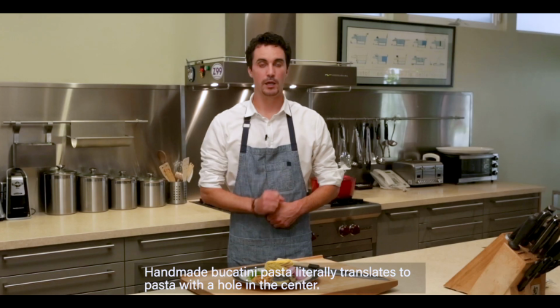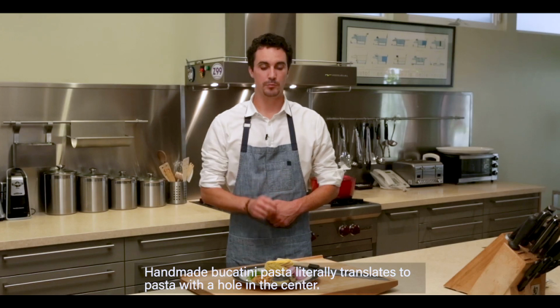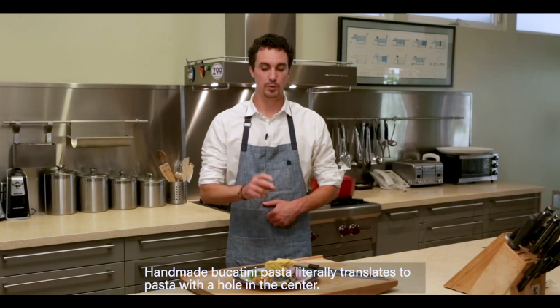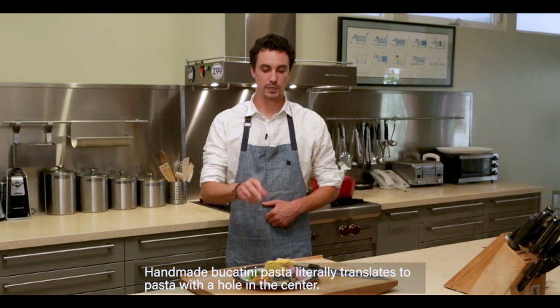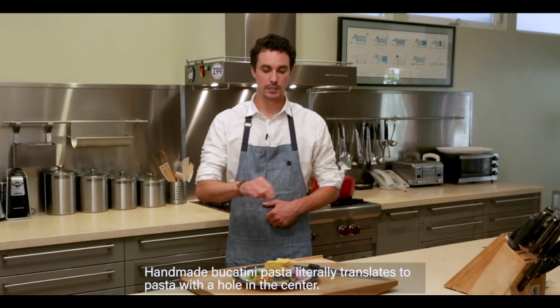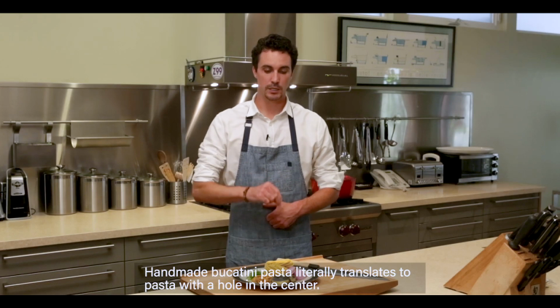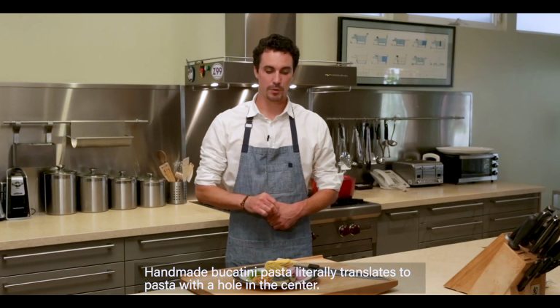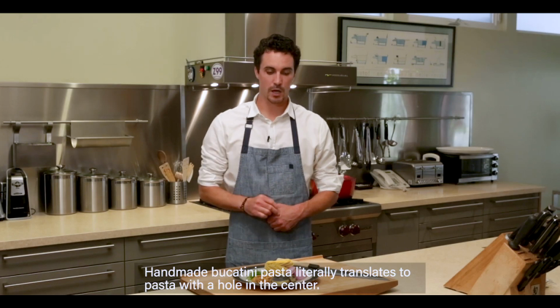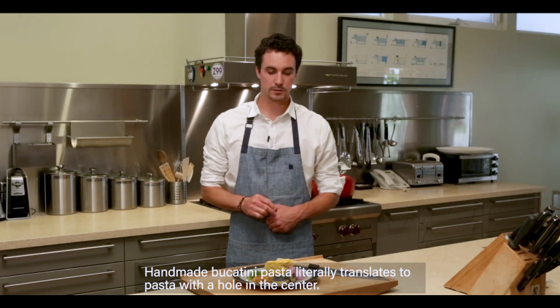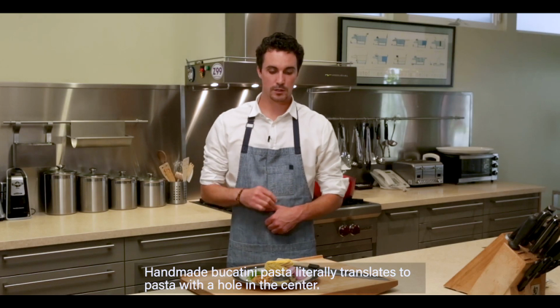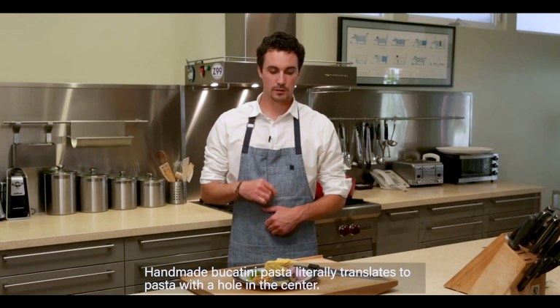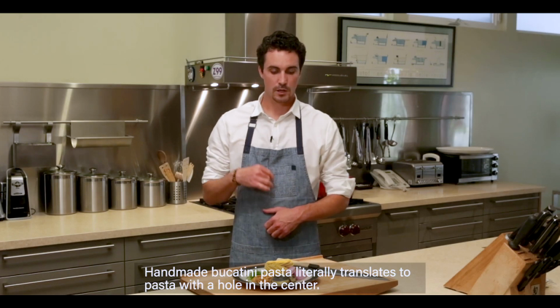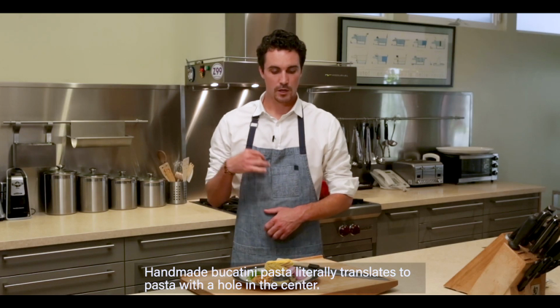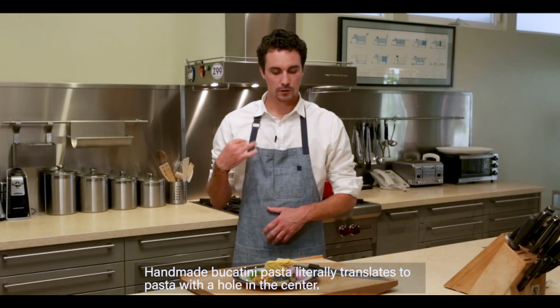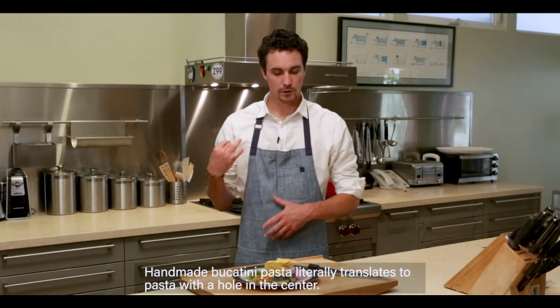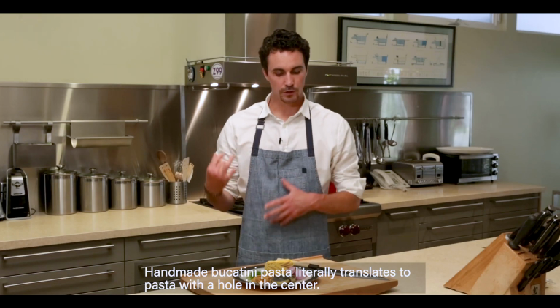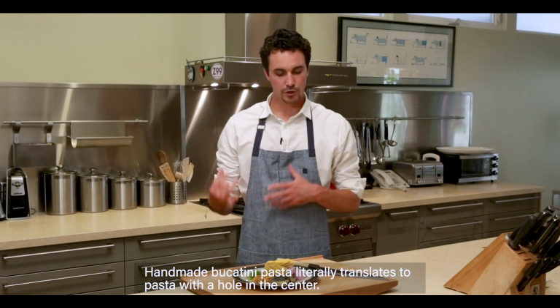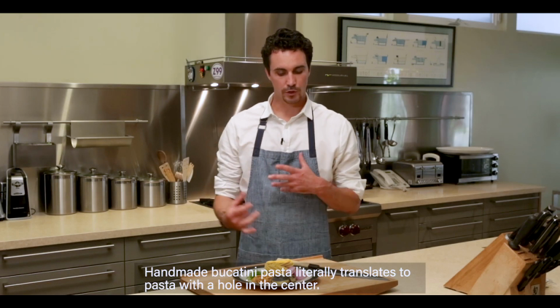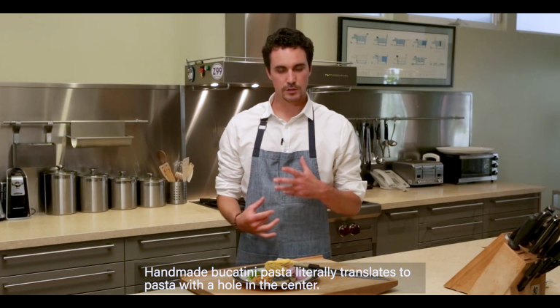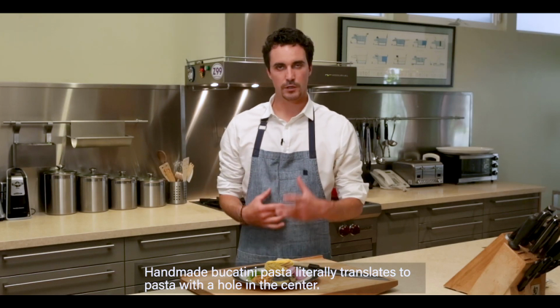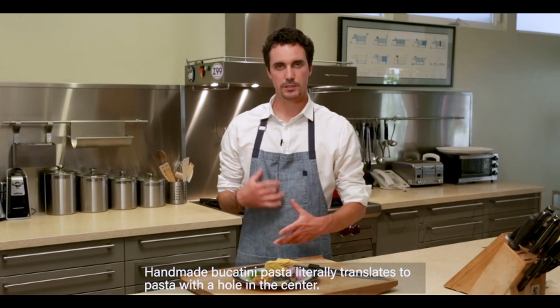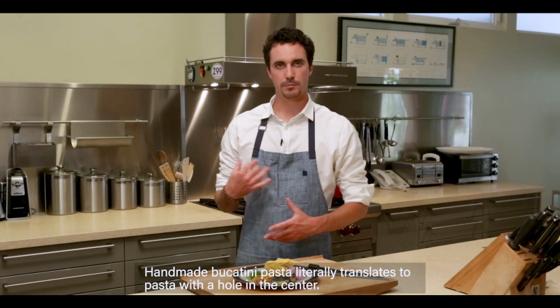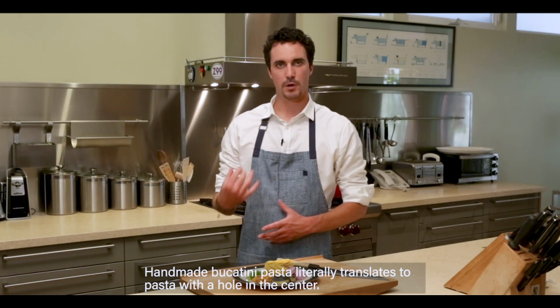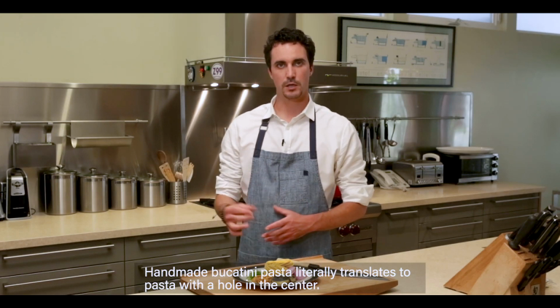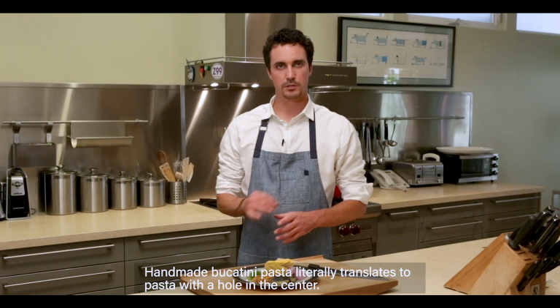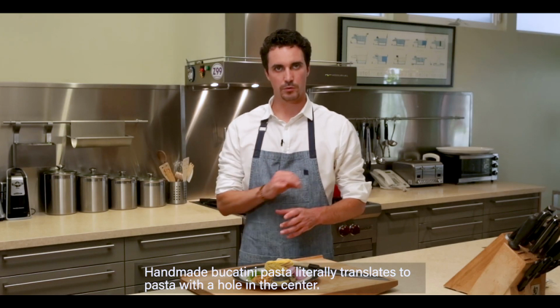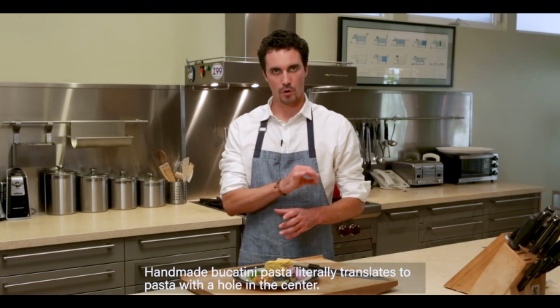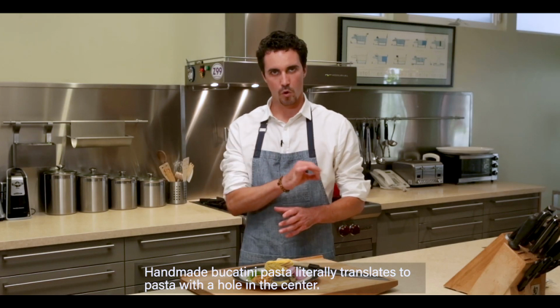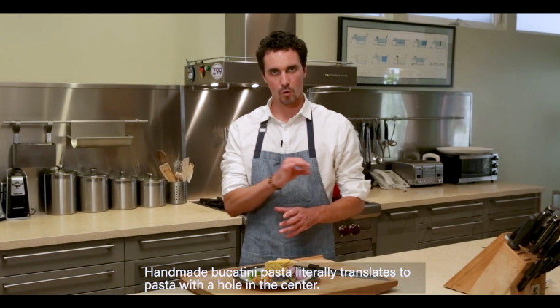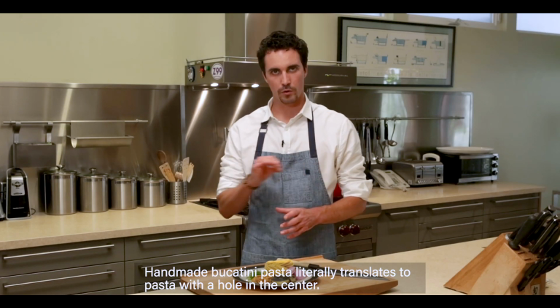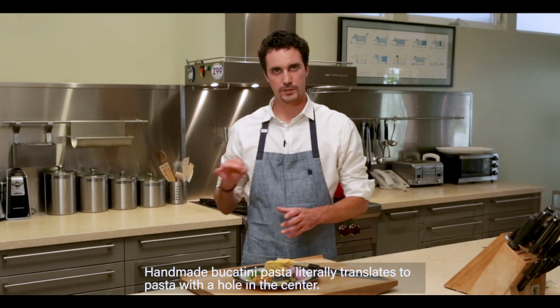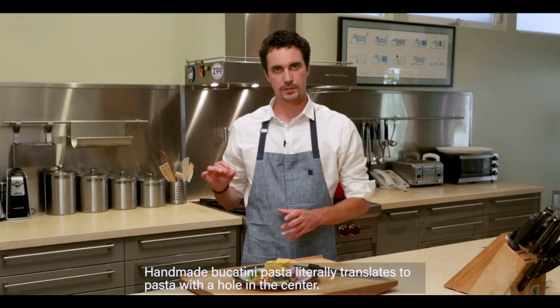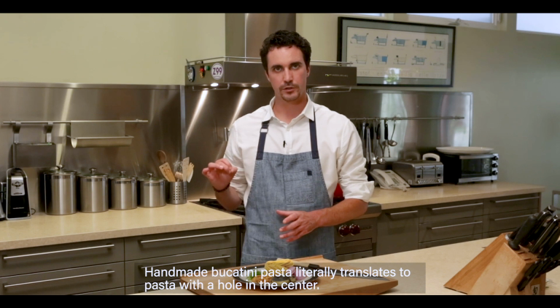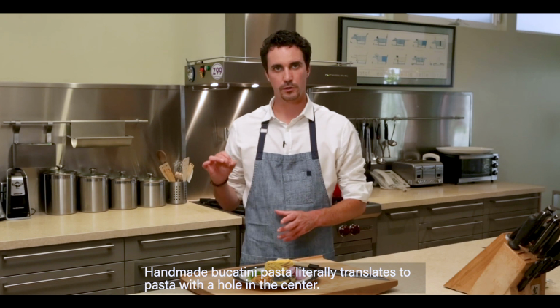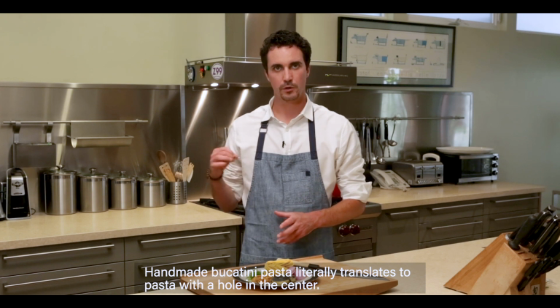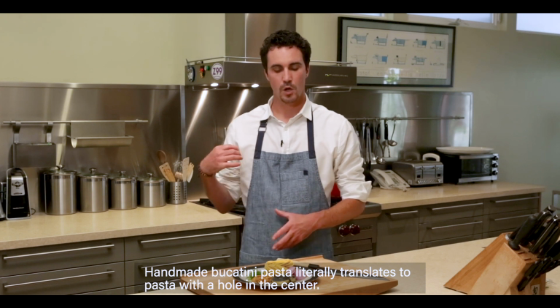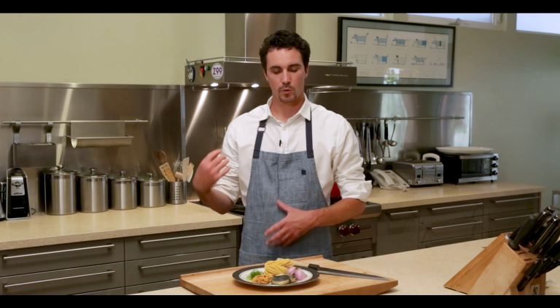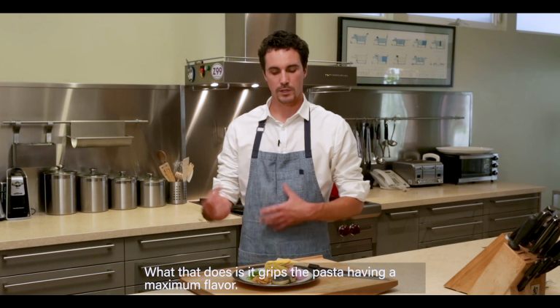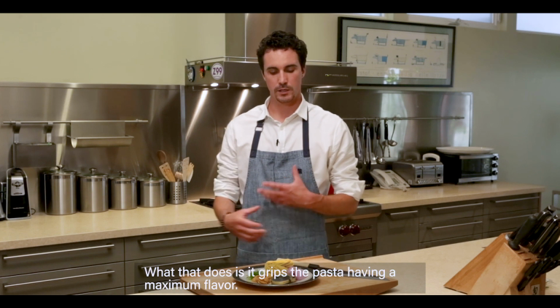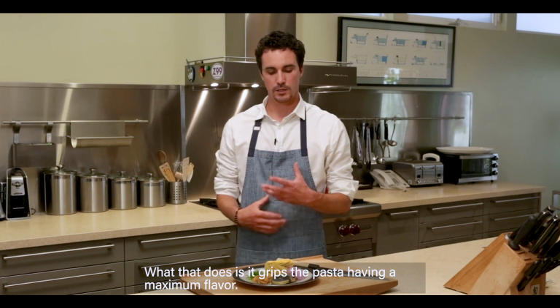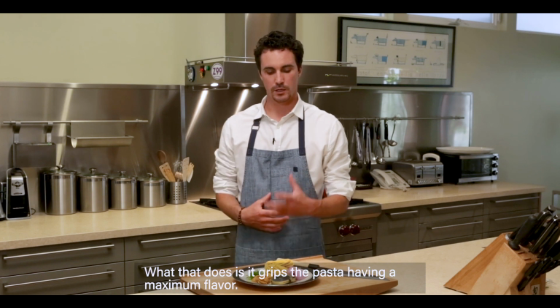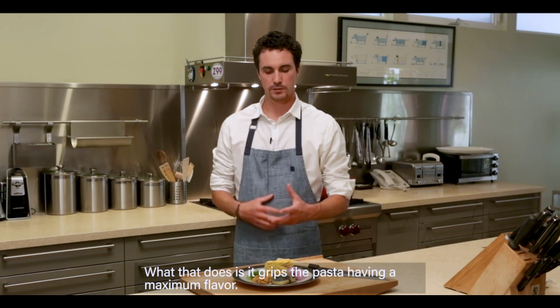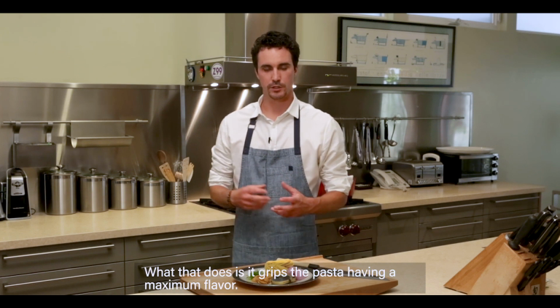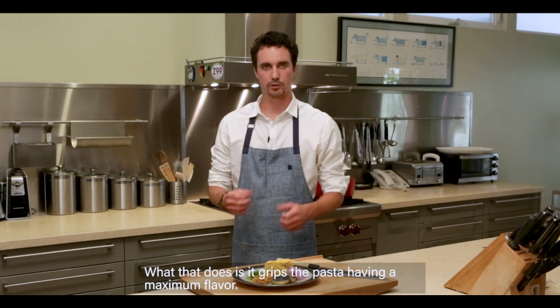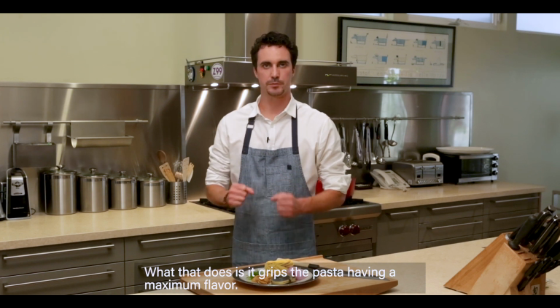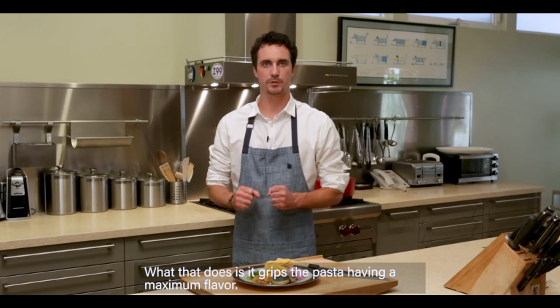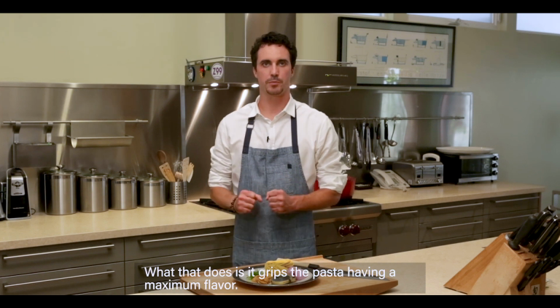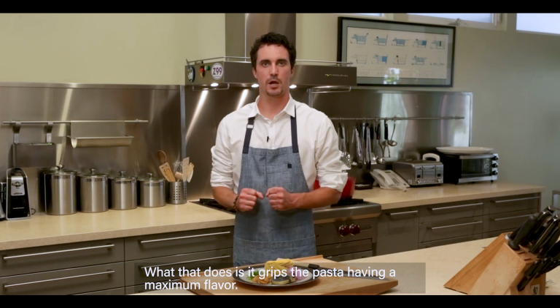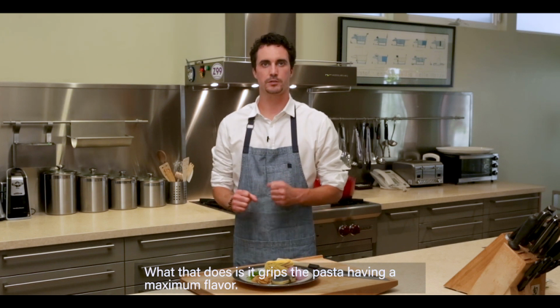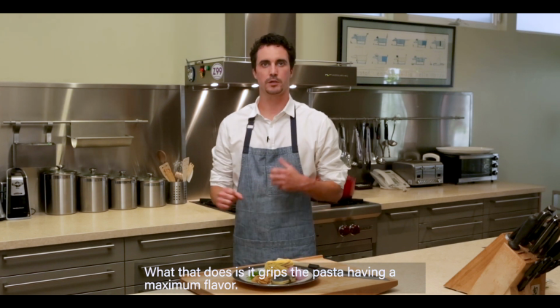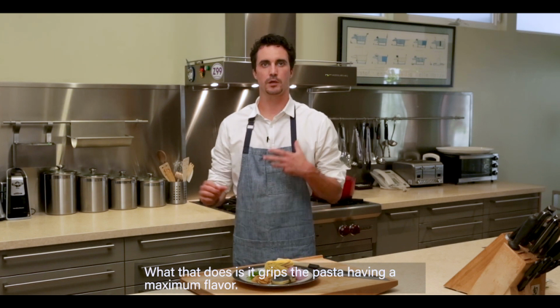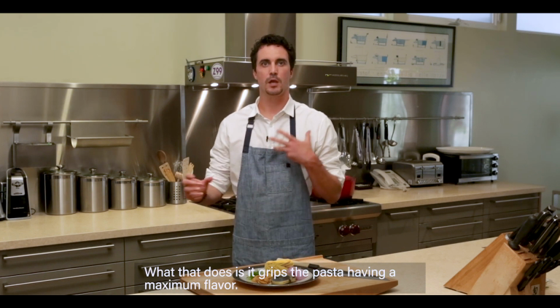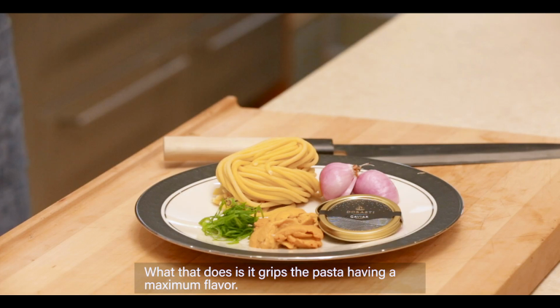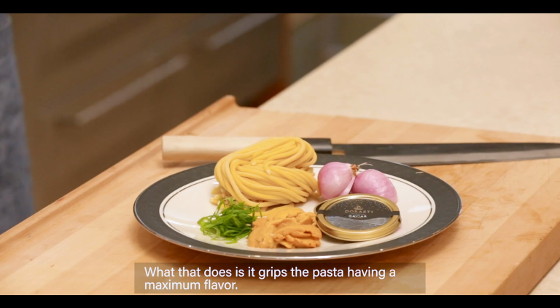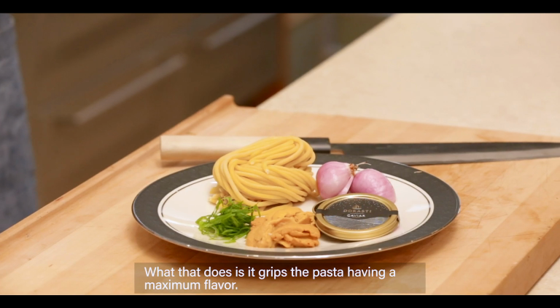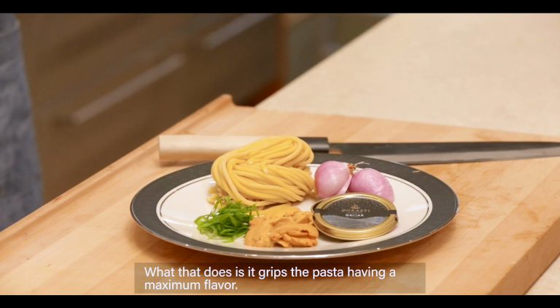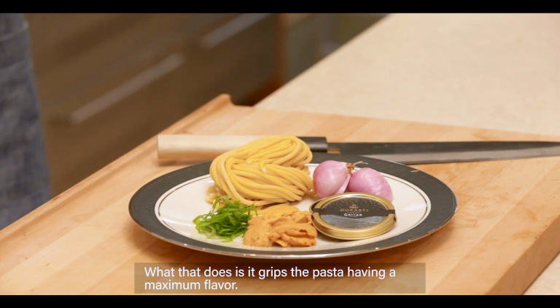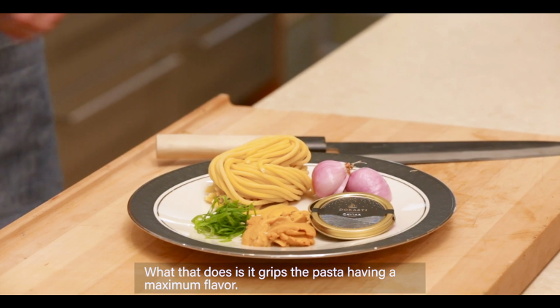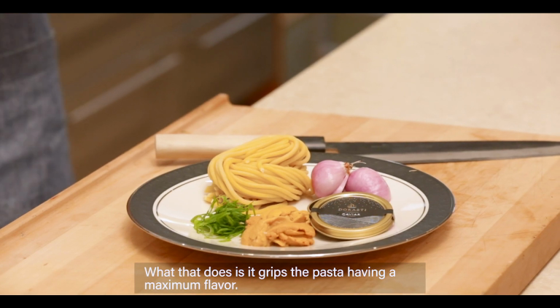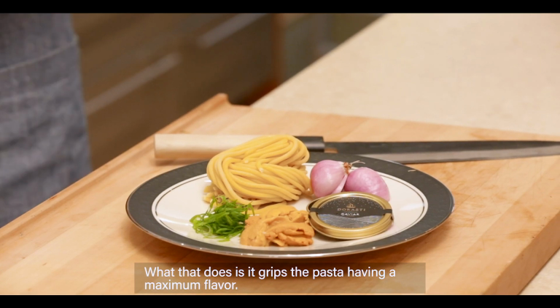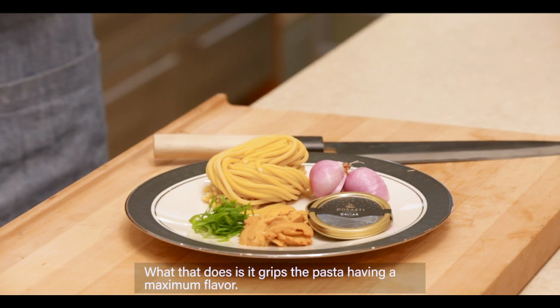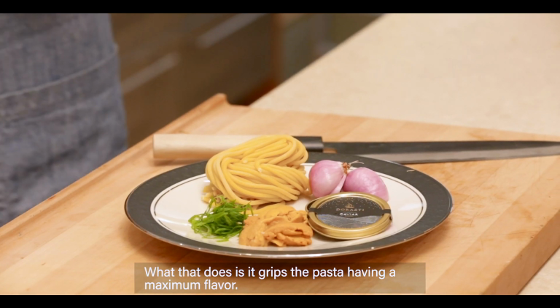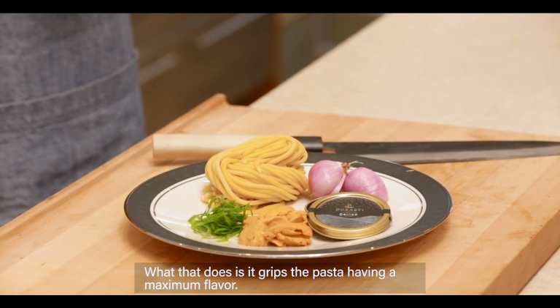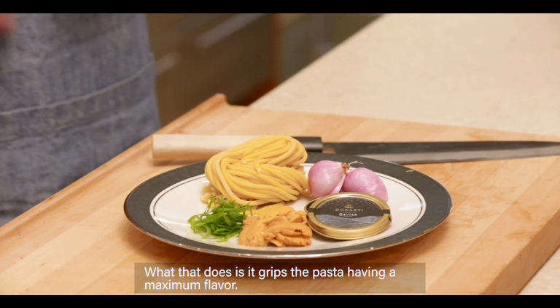Handmade bucatini pasta. It literally translates to pasta with a hole in the center. What that does is it grips the sauce, giving you maximum flavor.